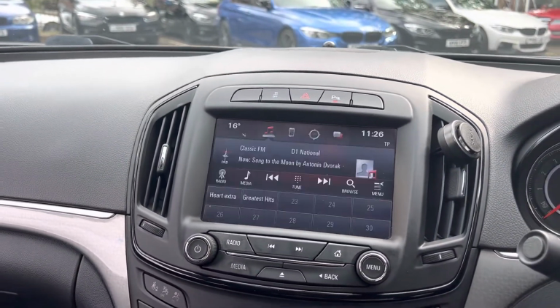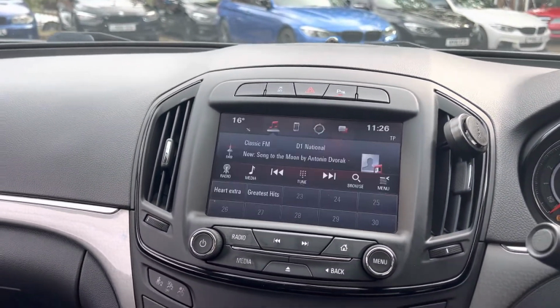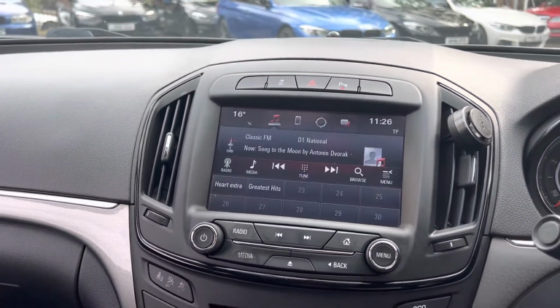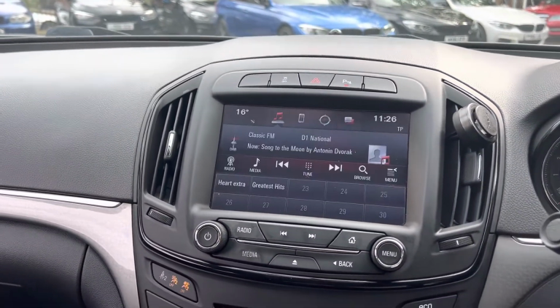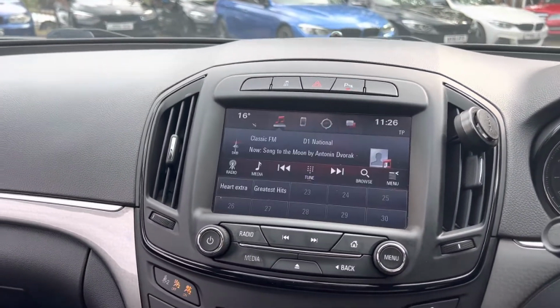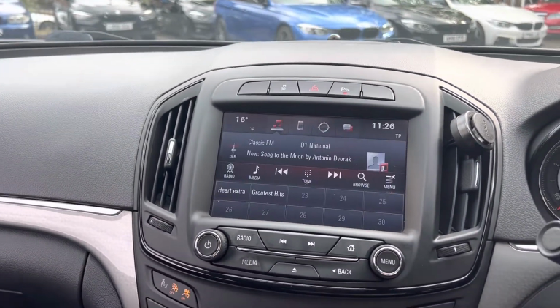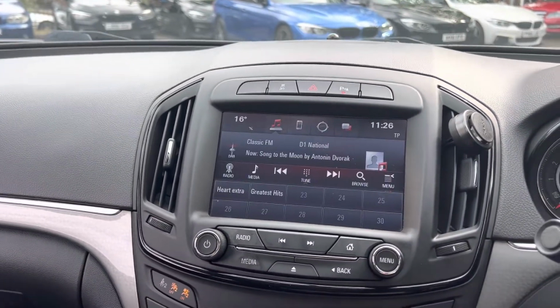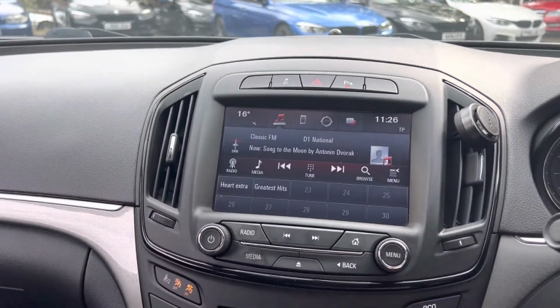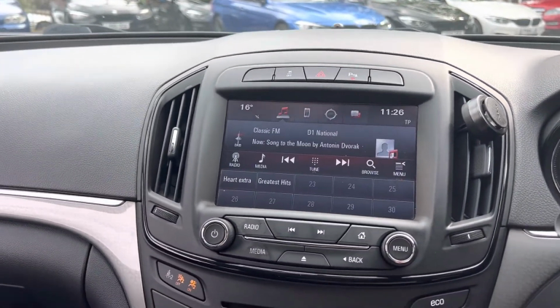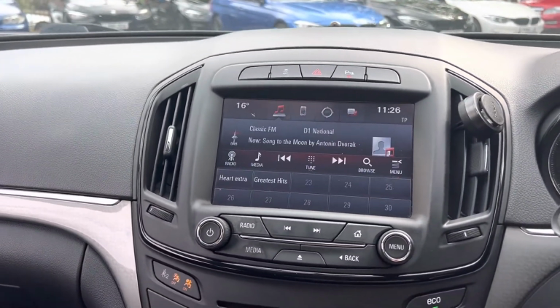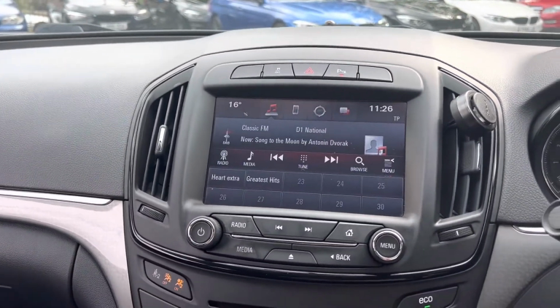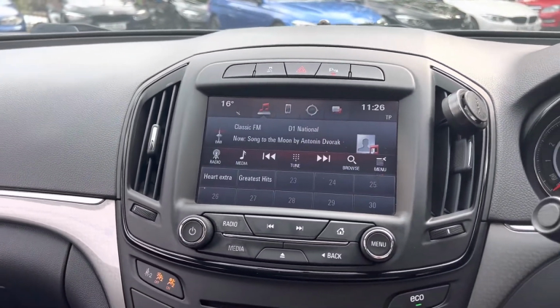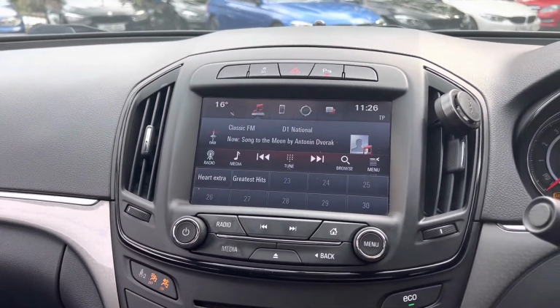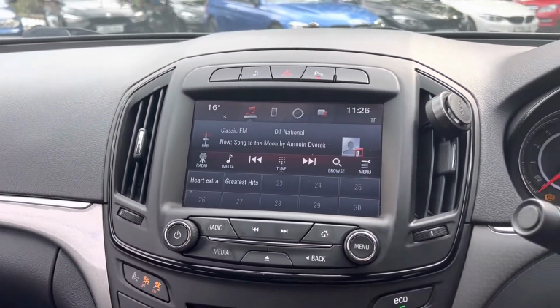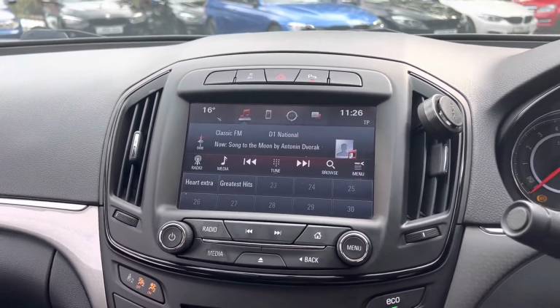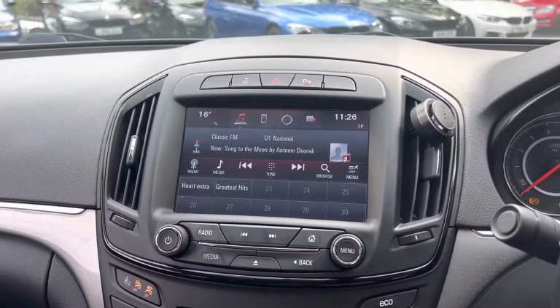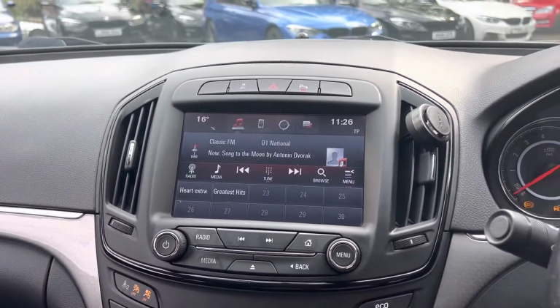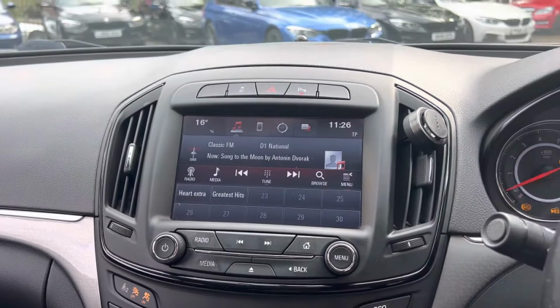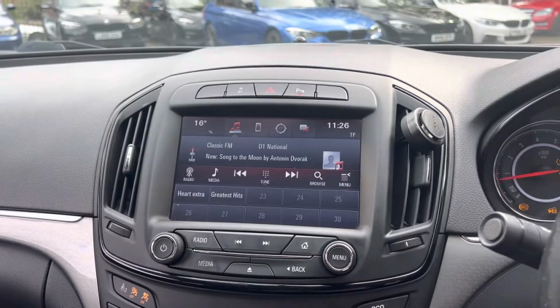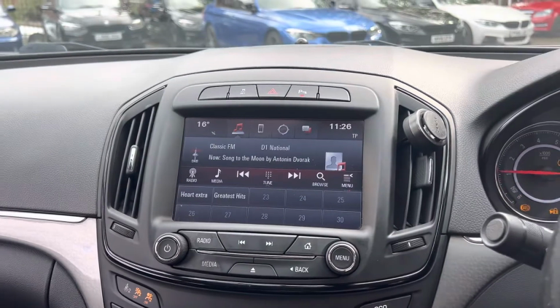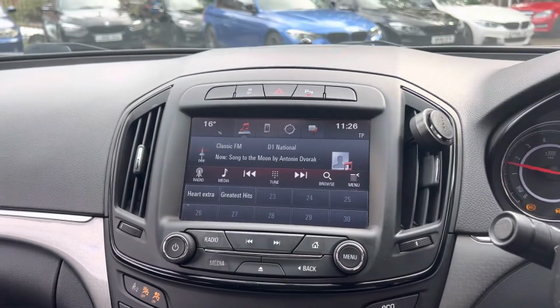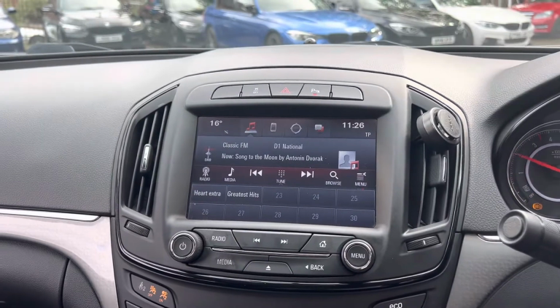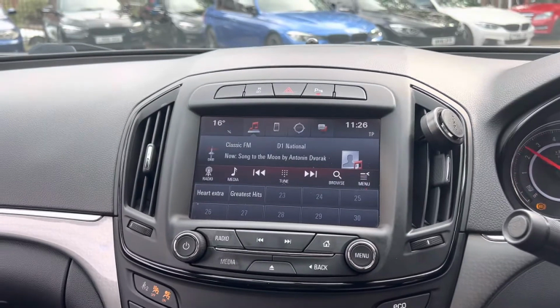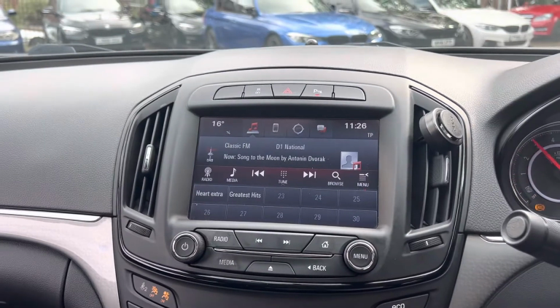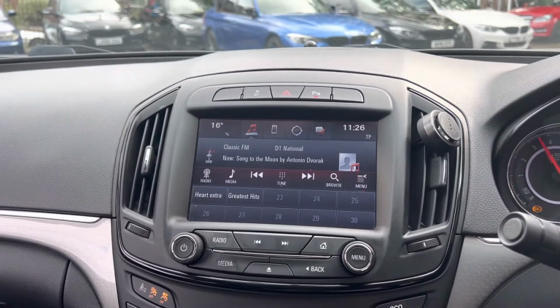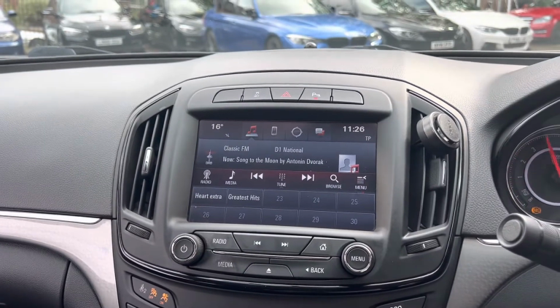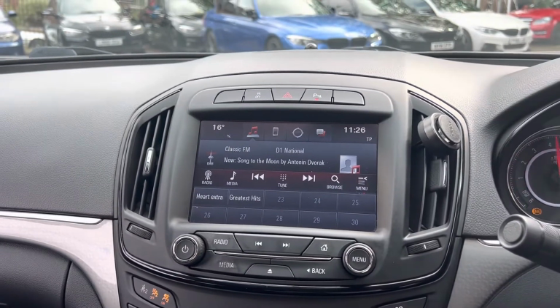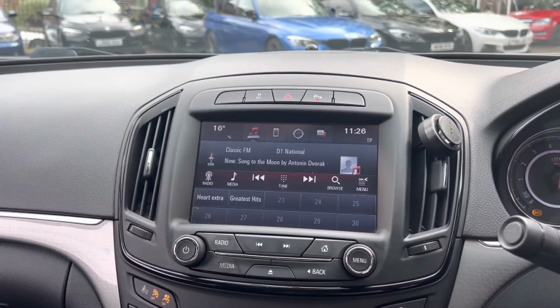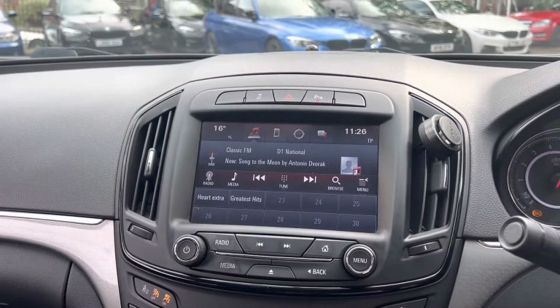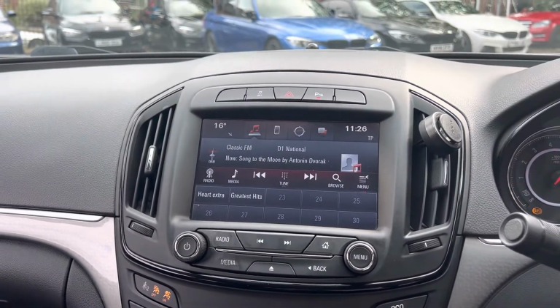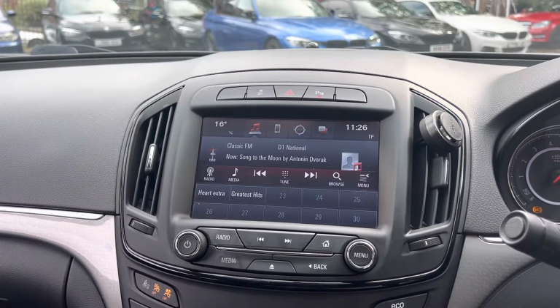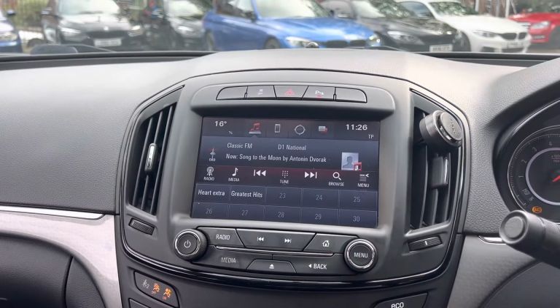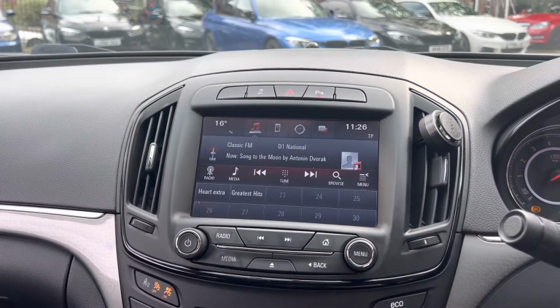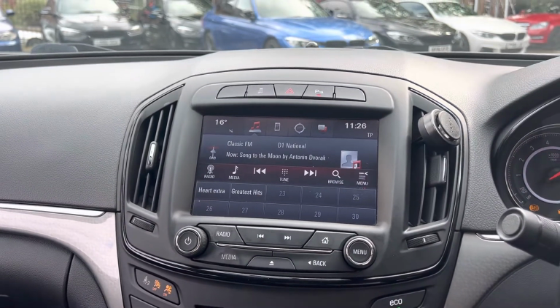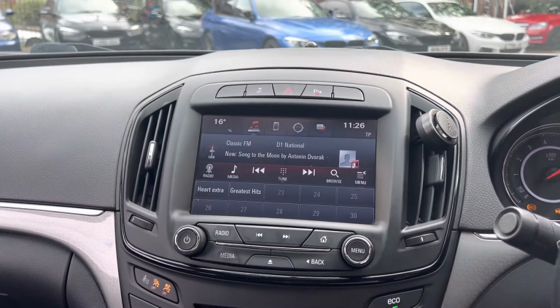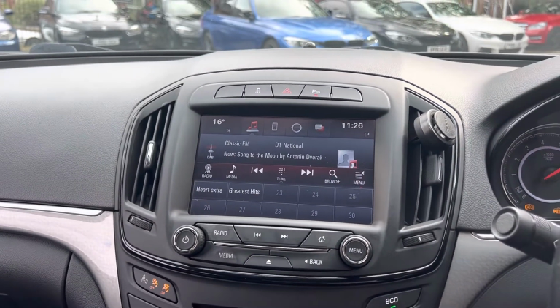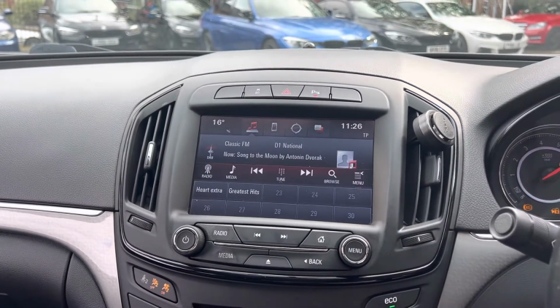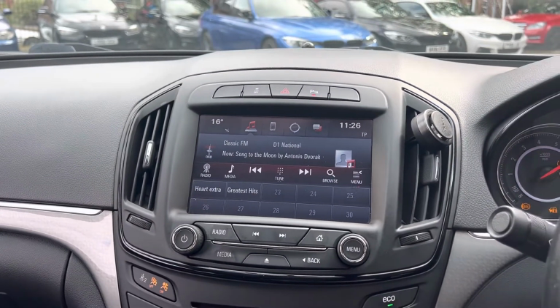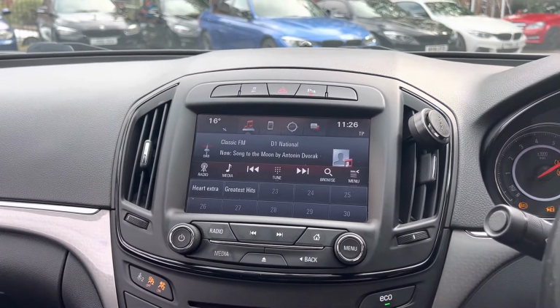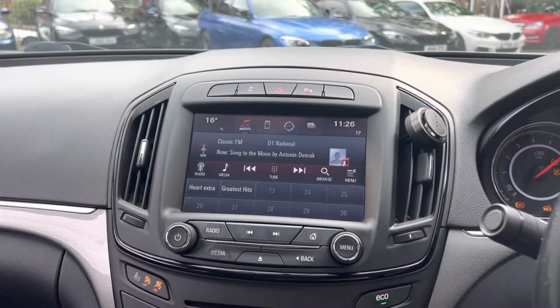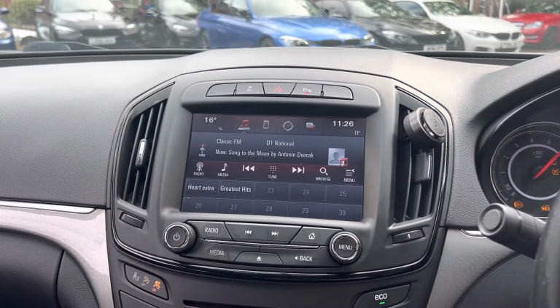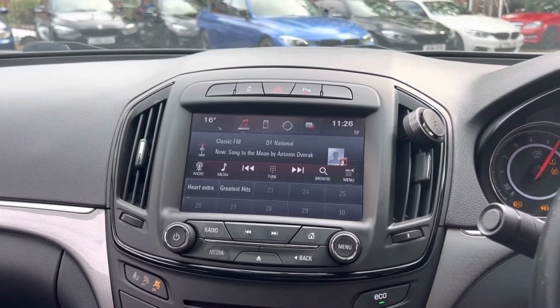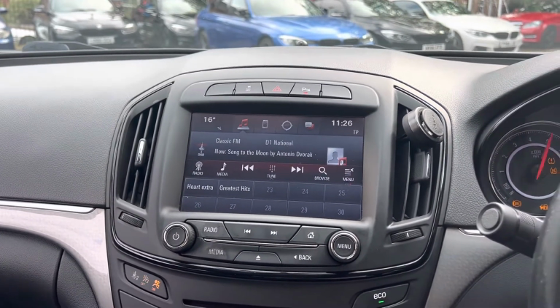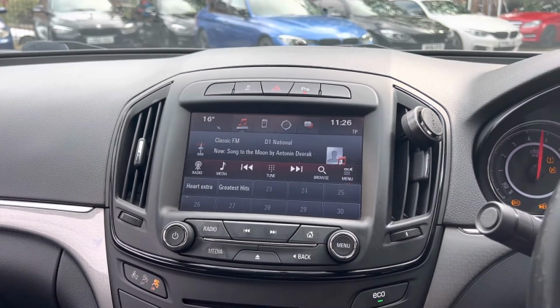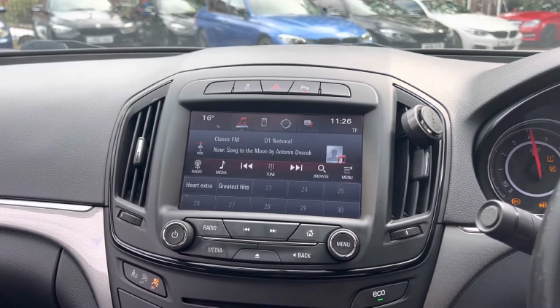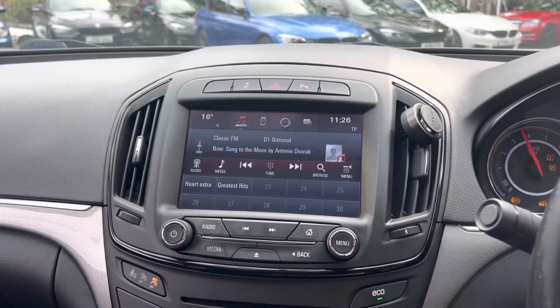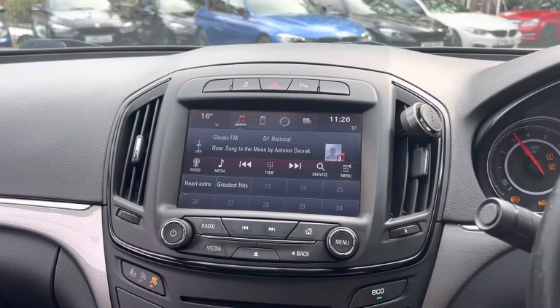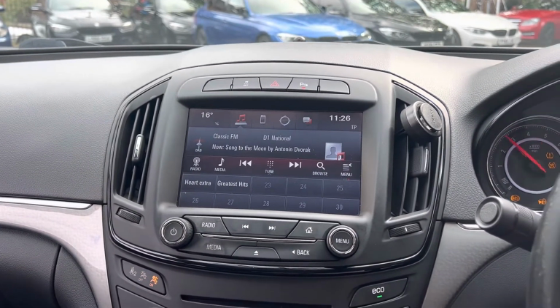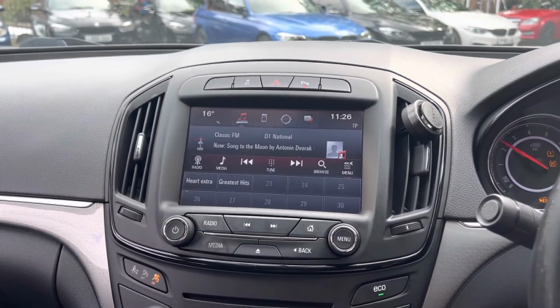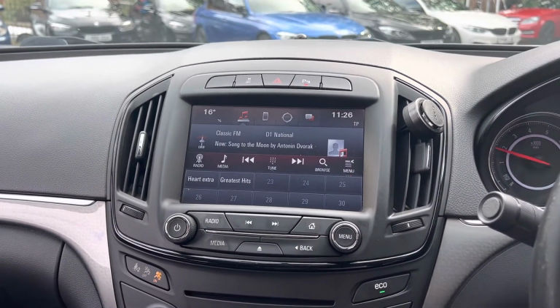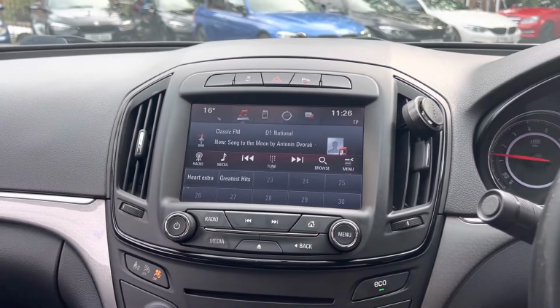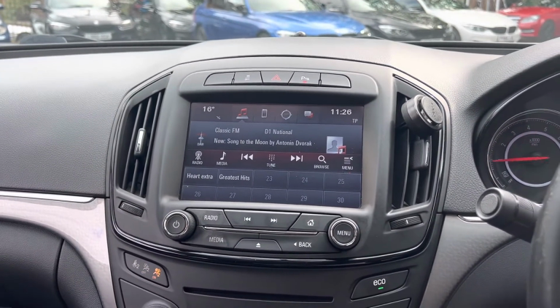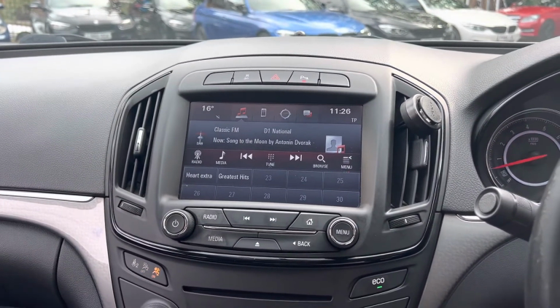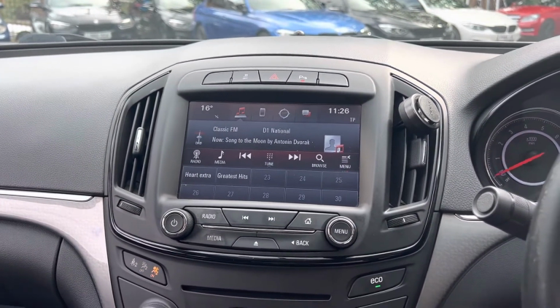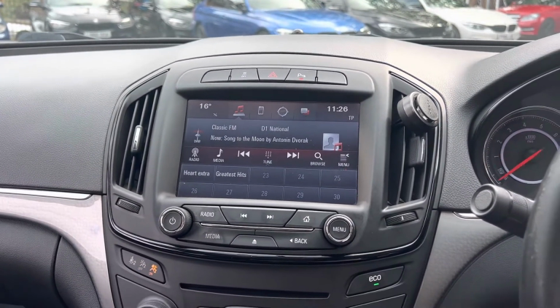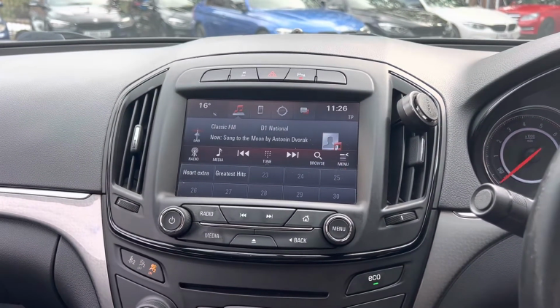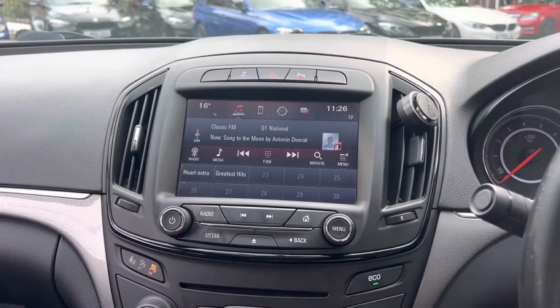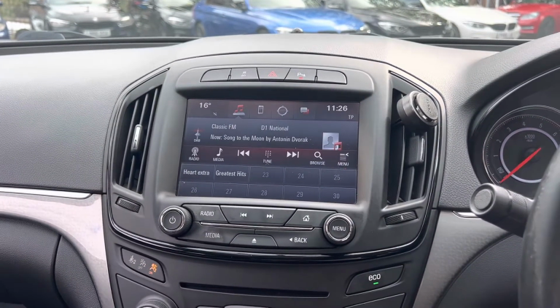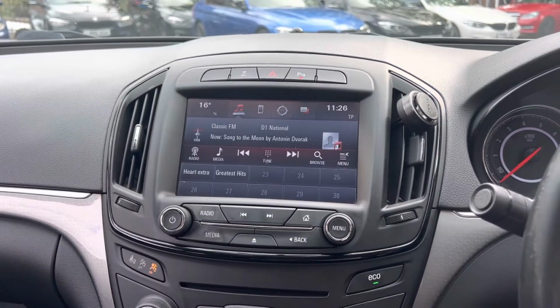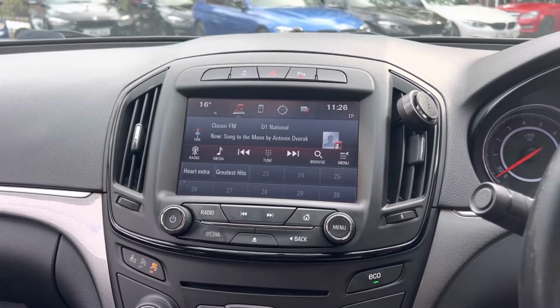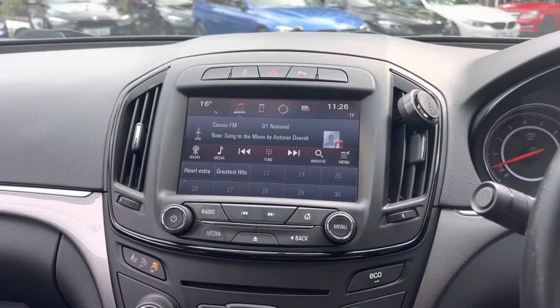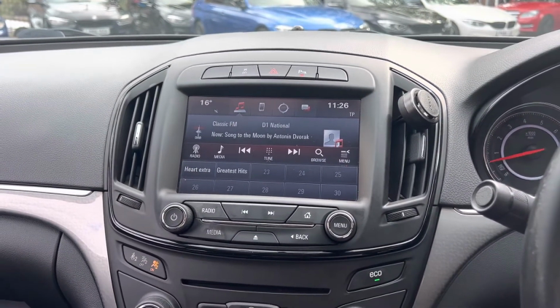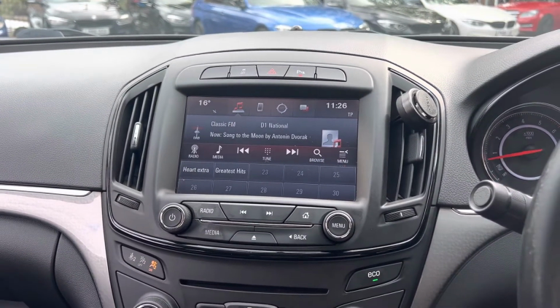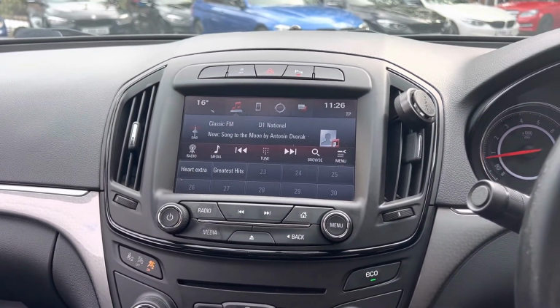Finance is available on this car, hire purchase with a variety of lenders. You can apply online or give us a call. Thanks very much for watching.